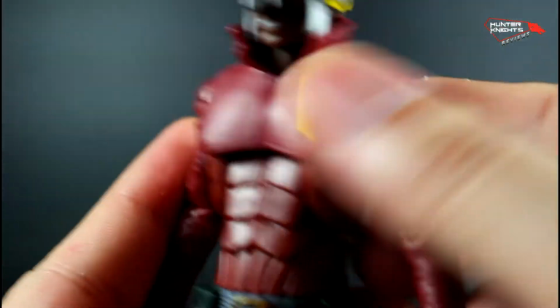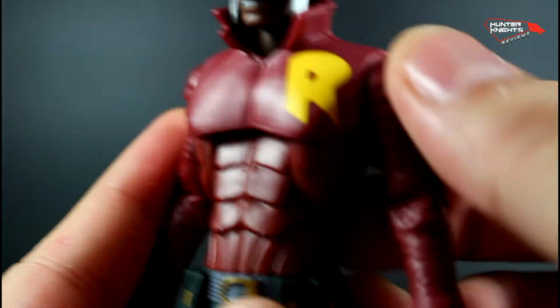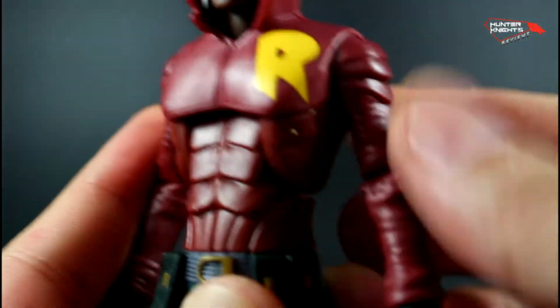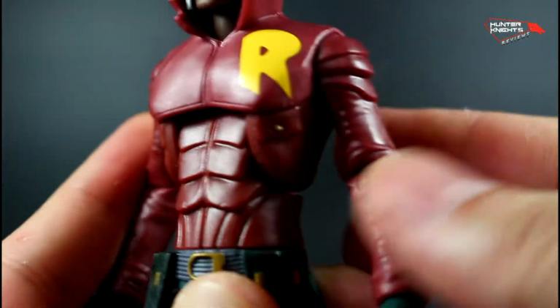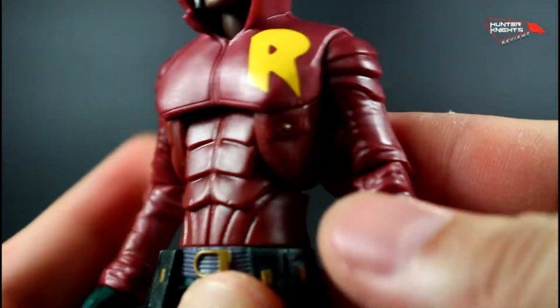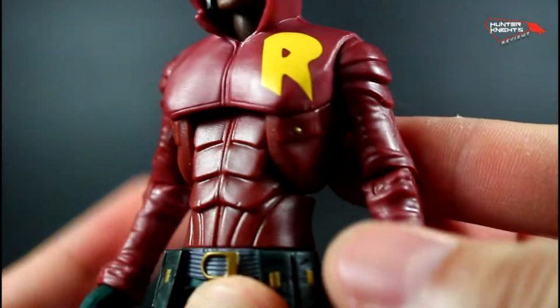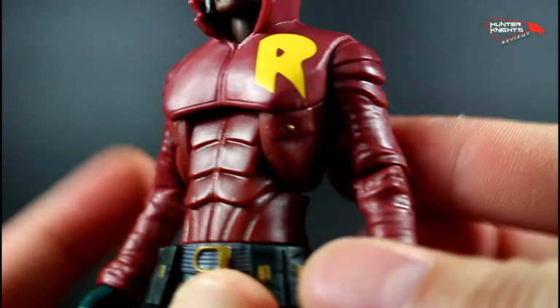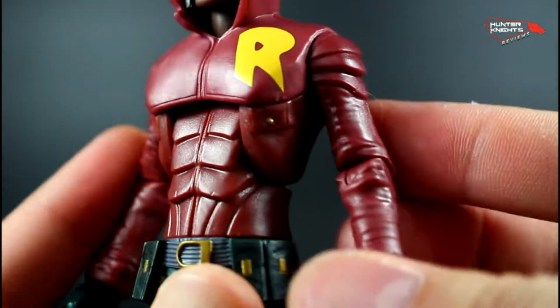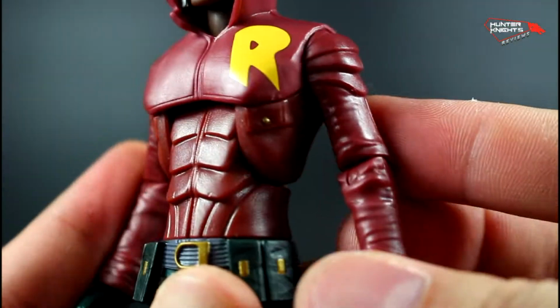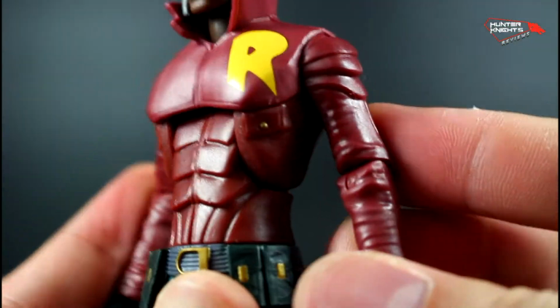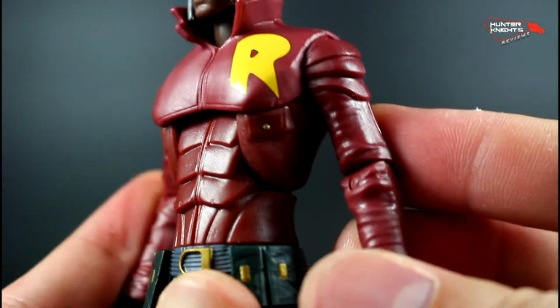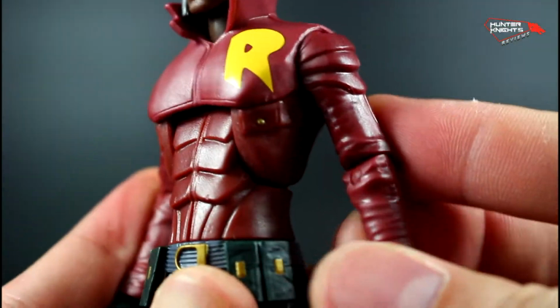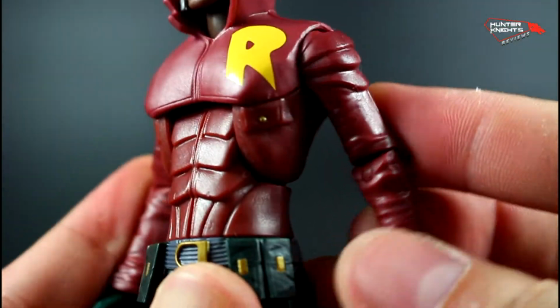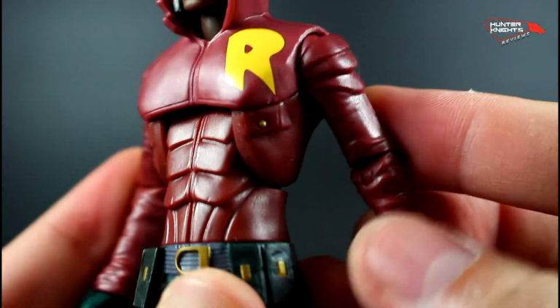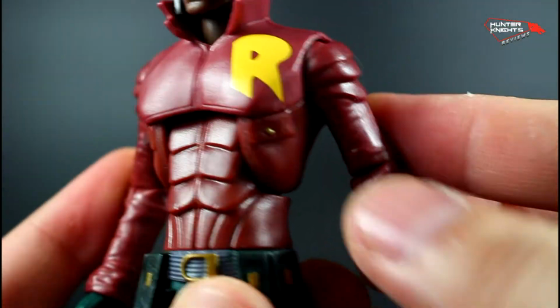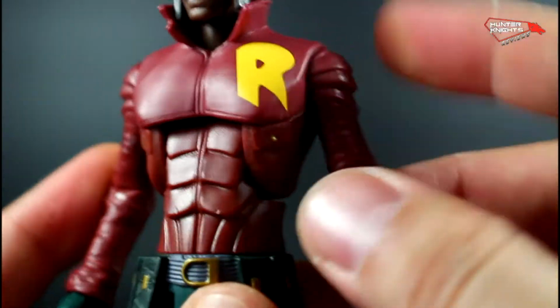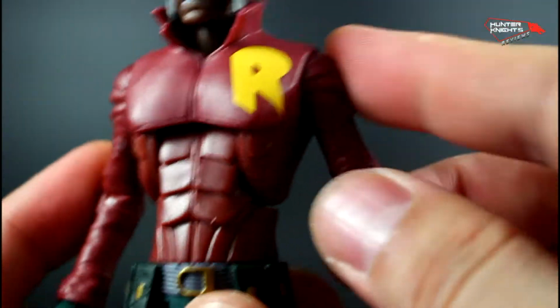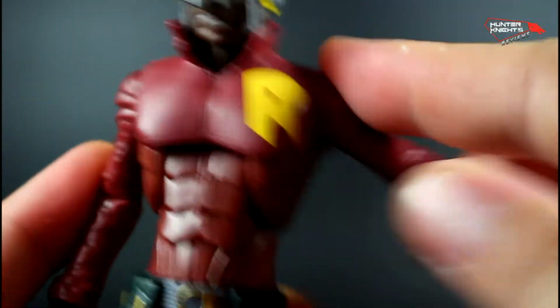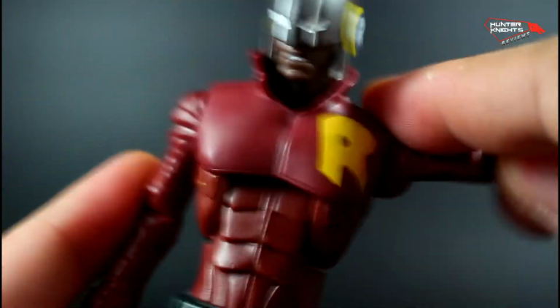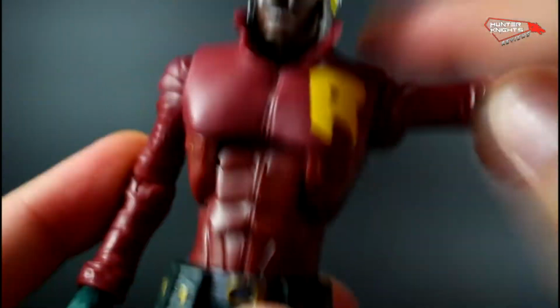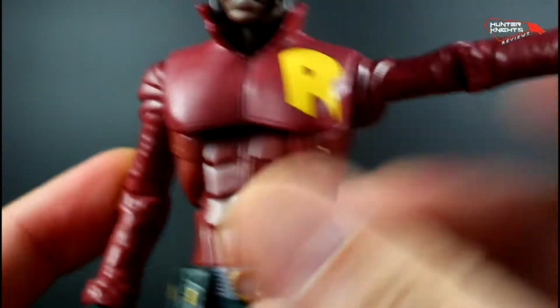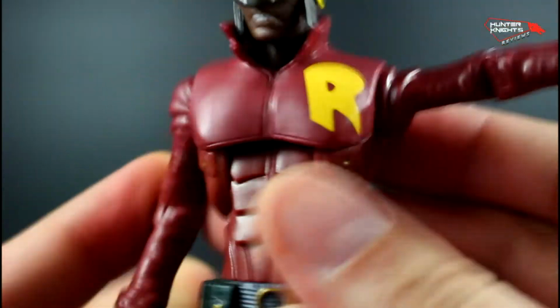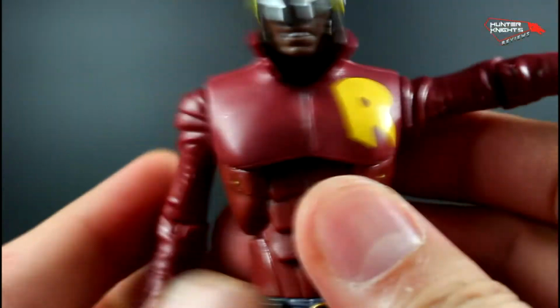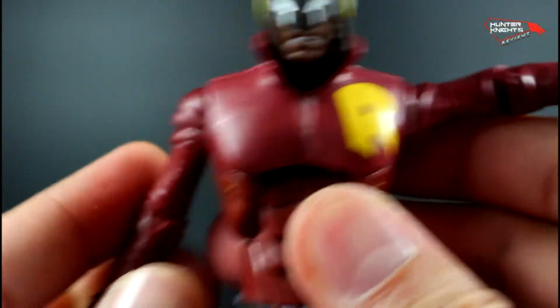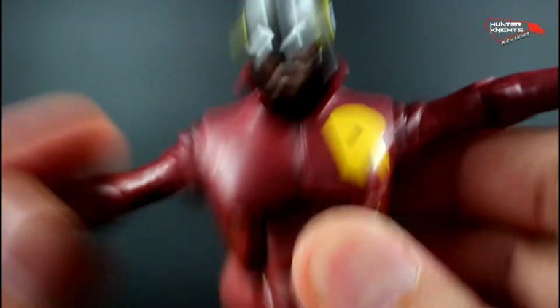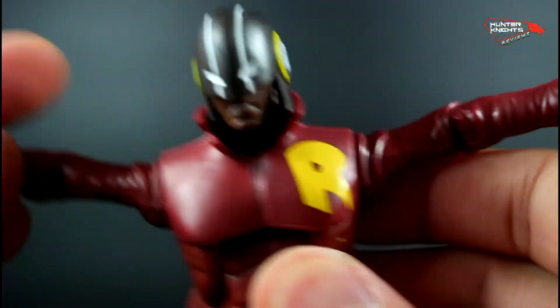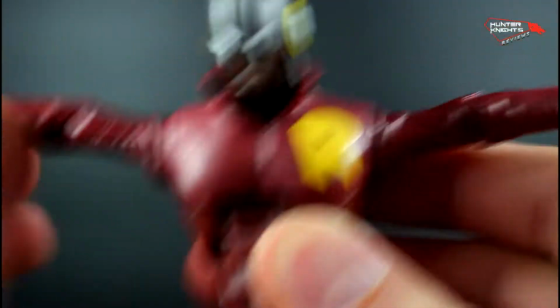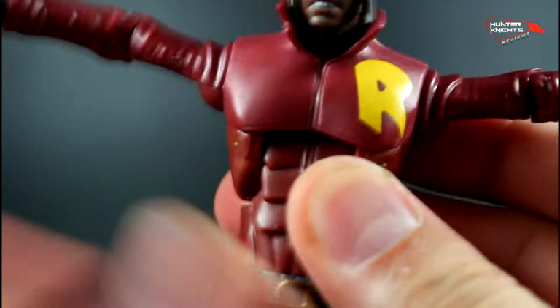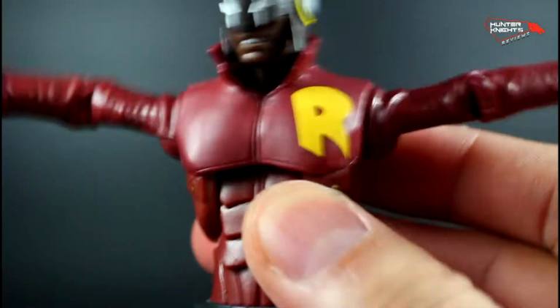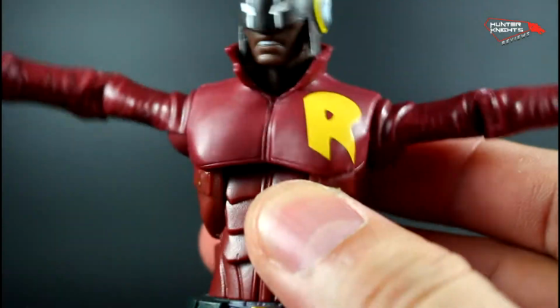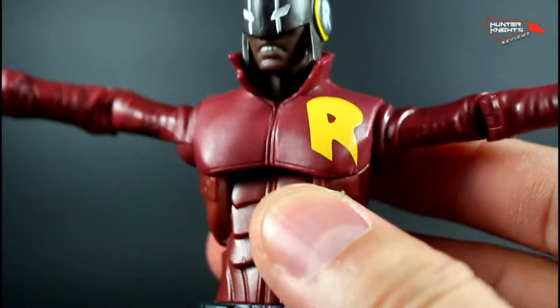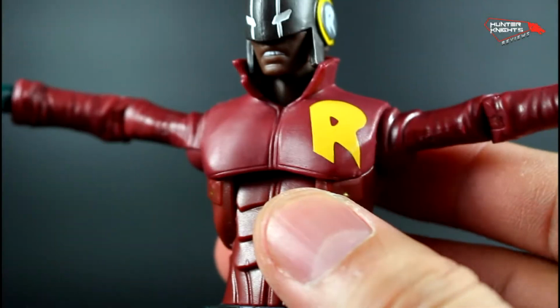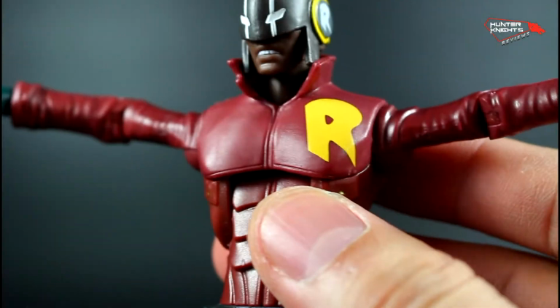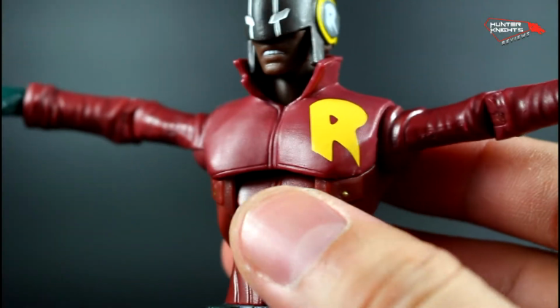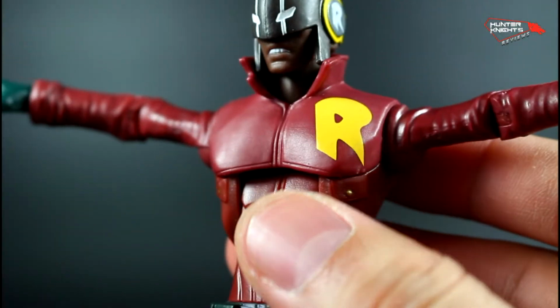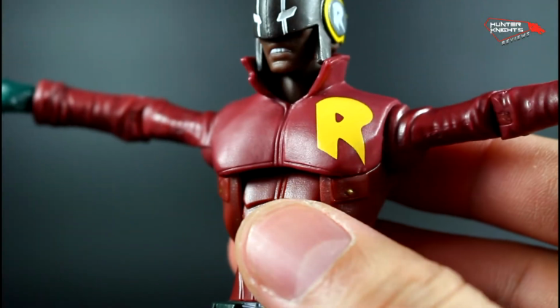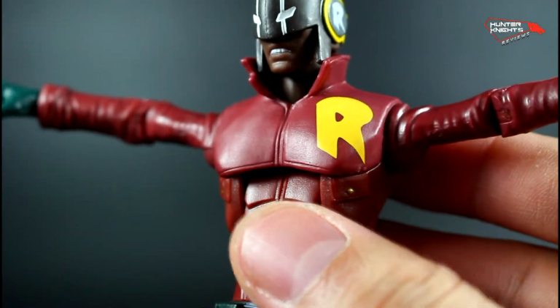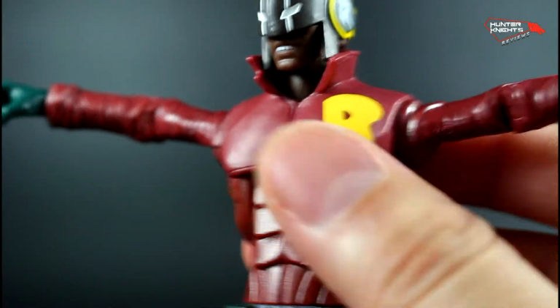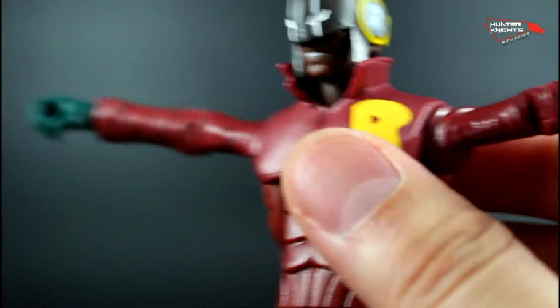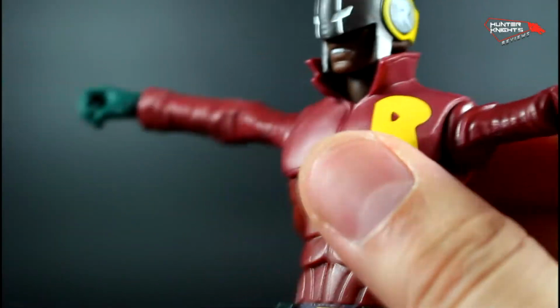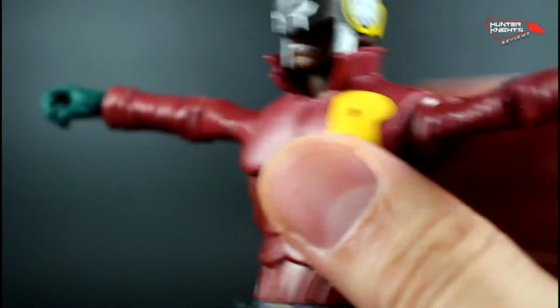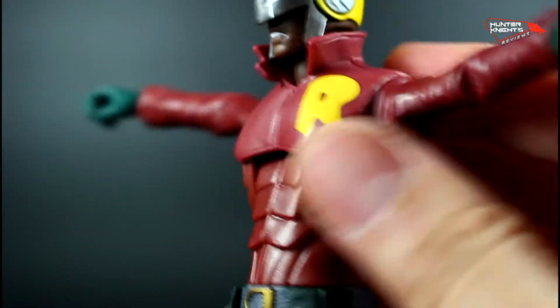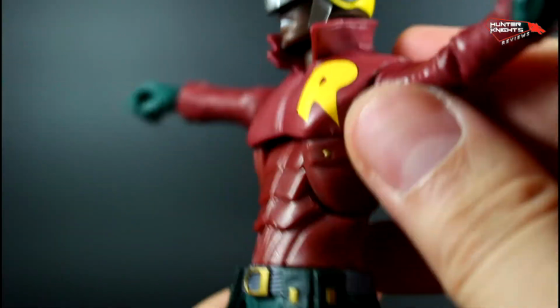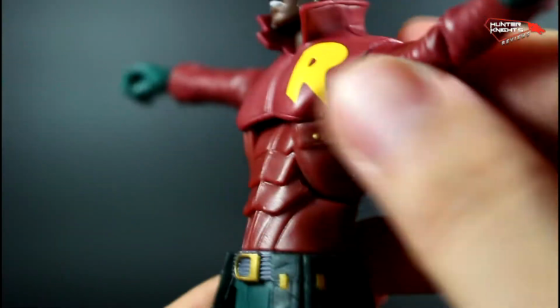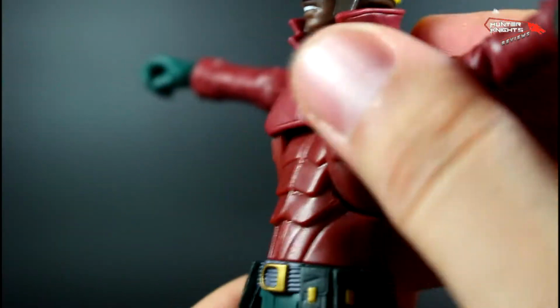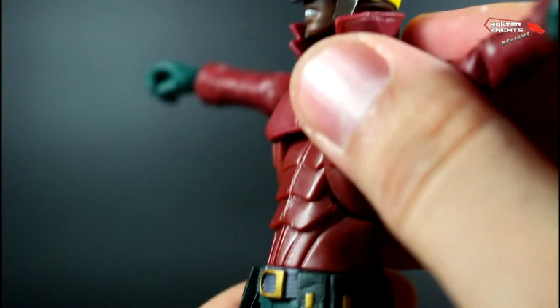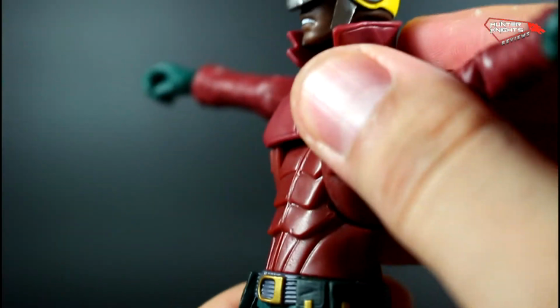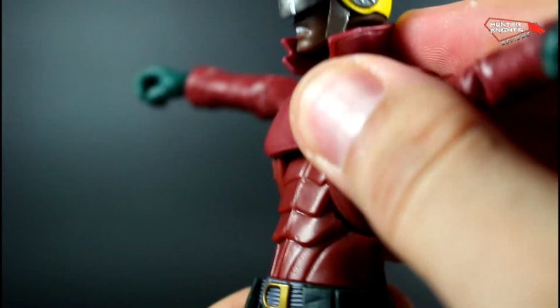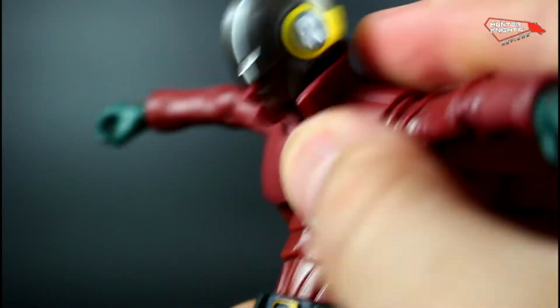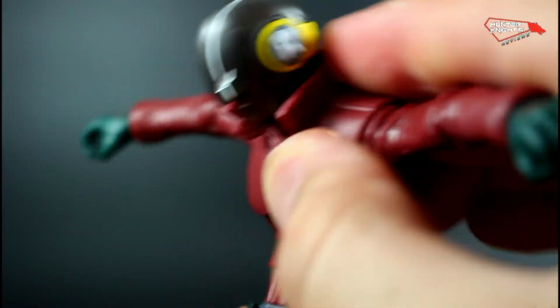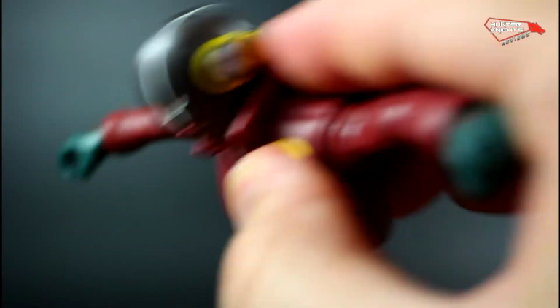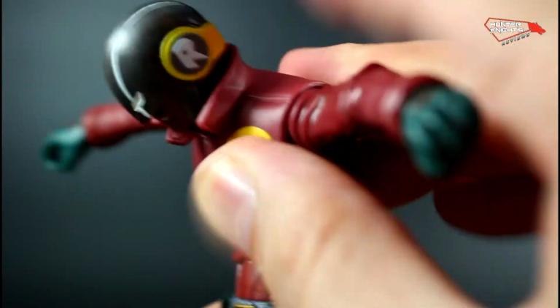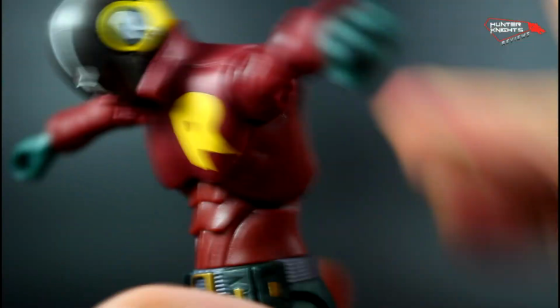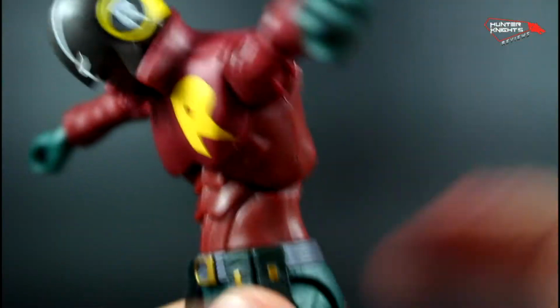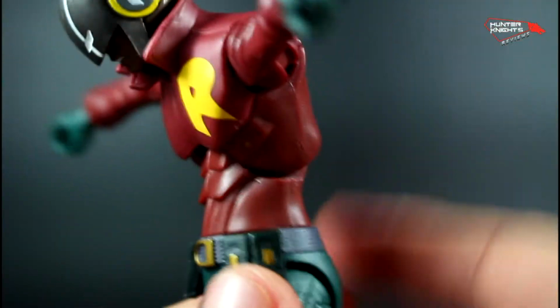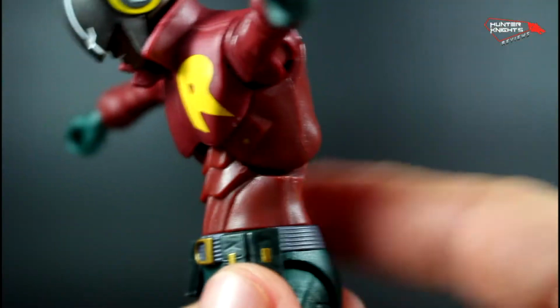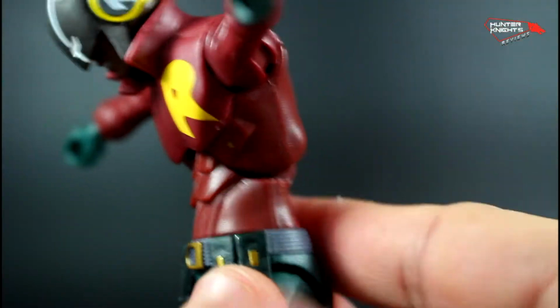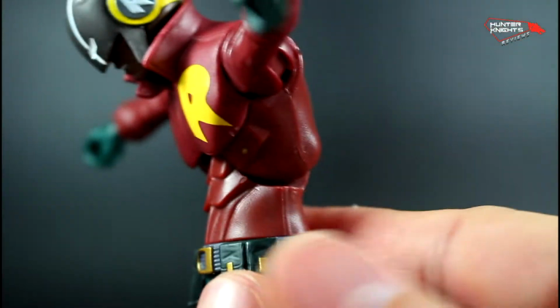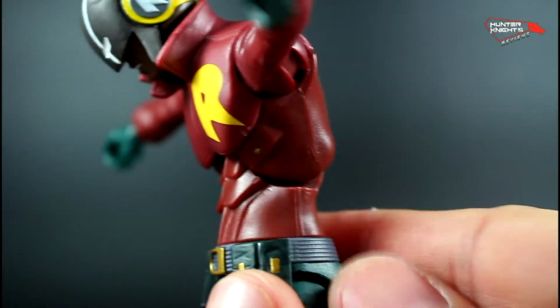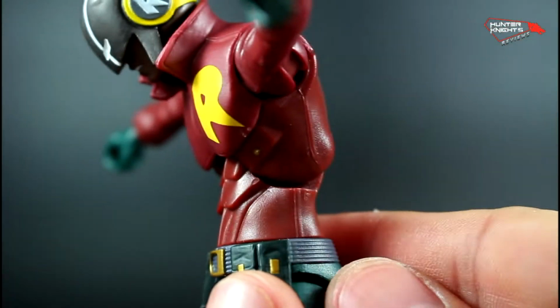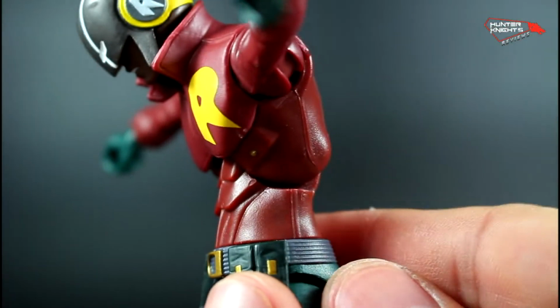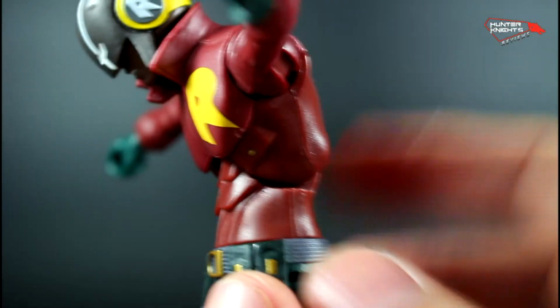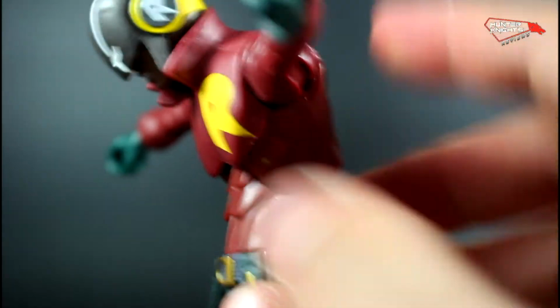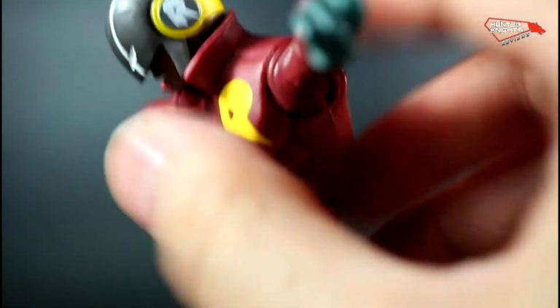The R on the jacket is tampo-printed, not sculpted. And it has a decent amount of articulation as you can see.